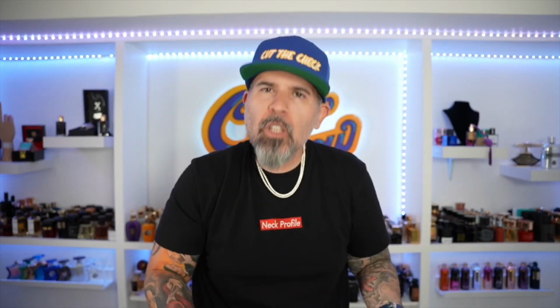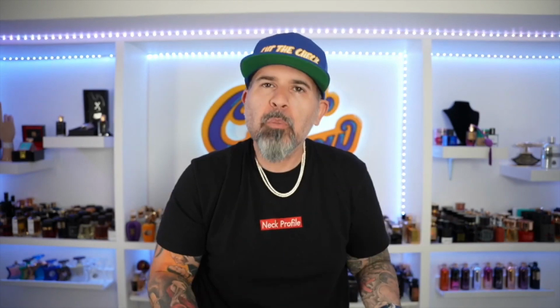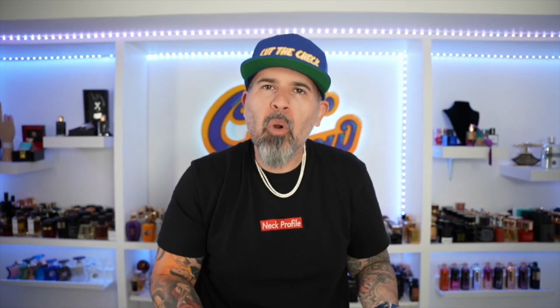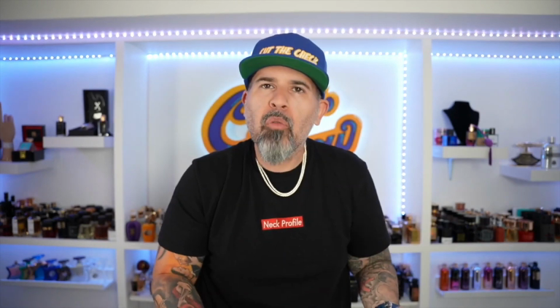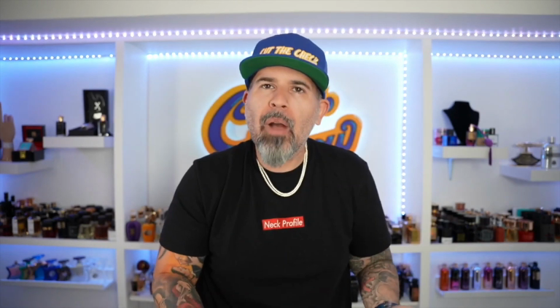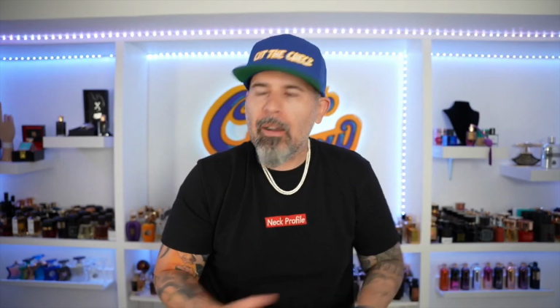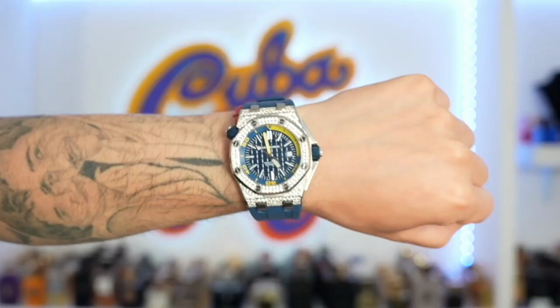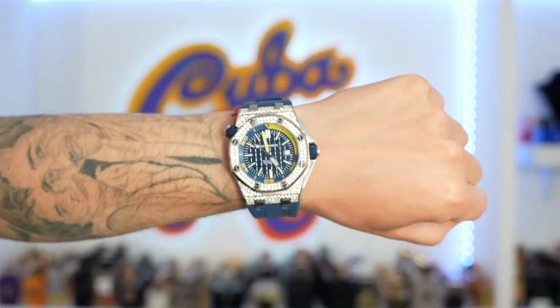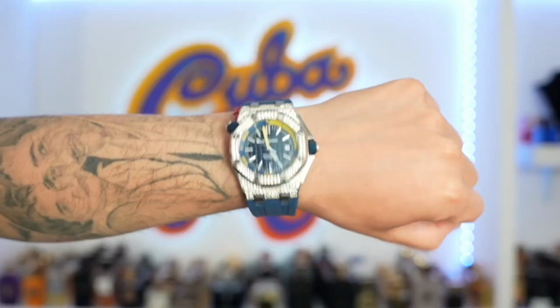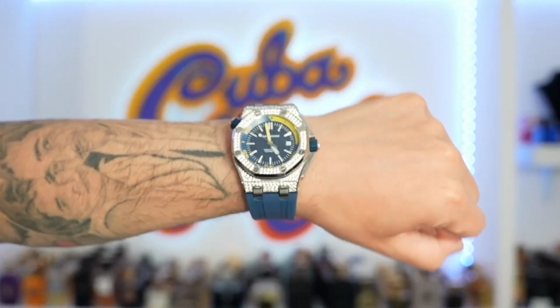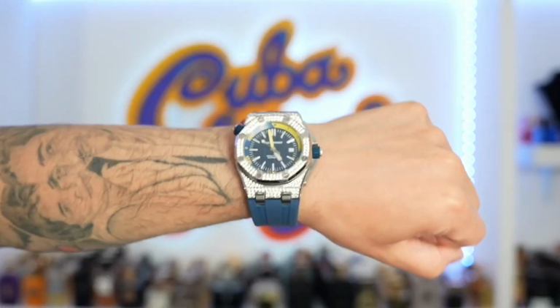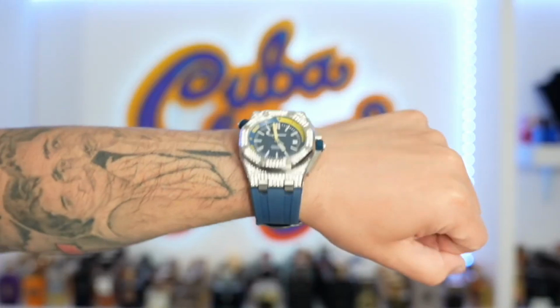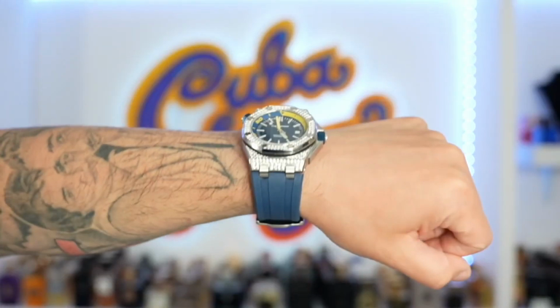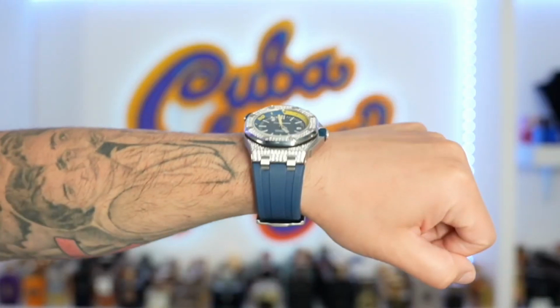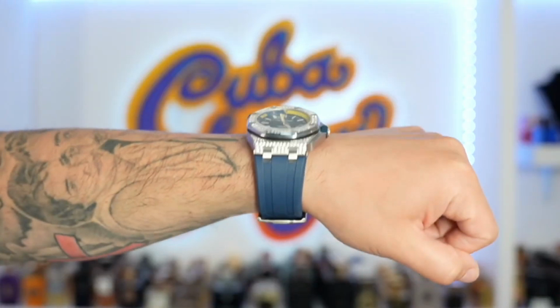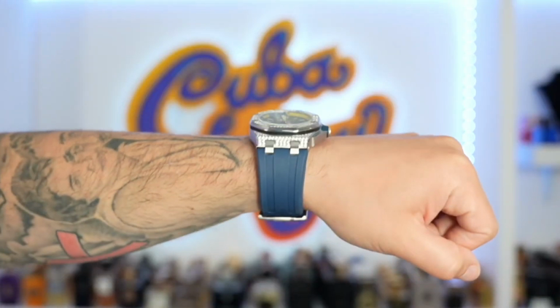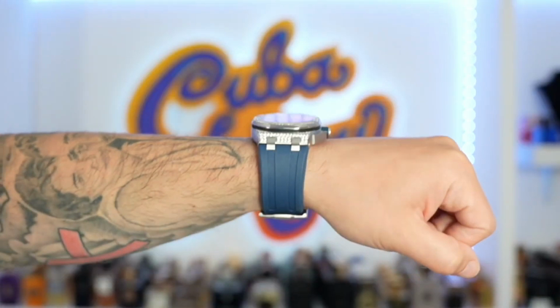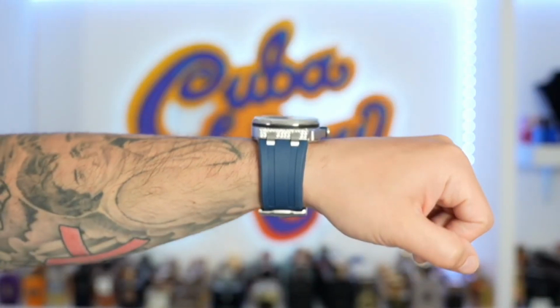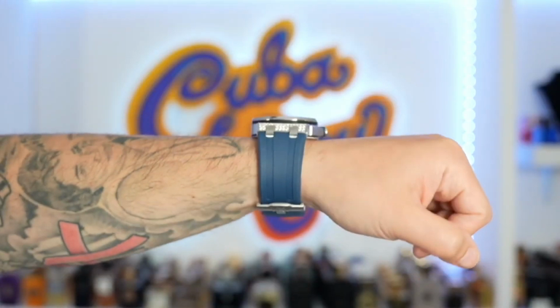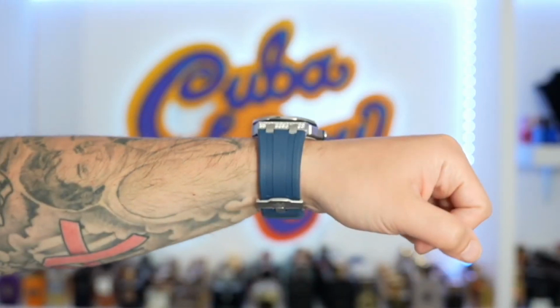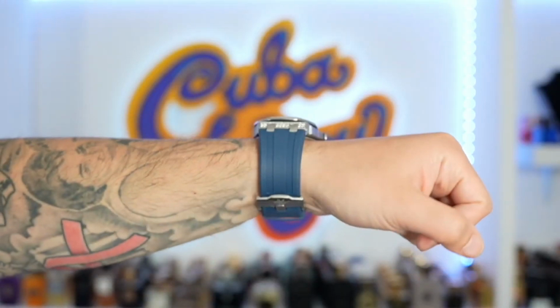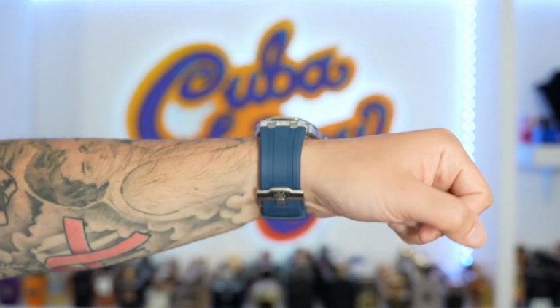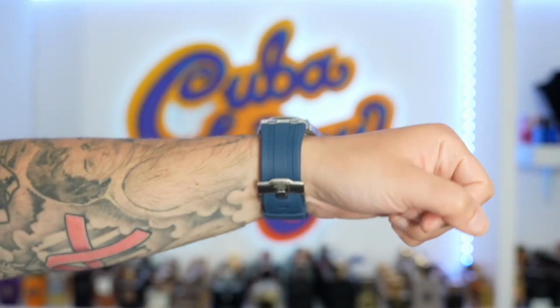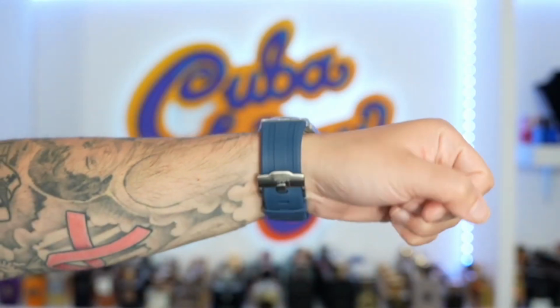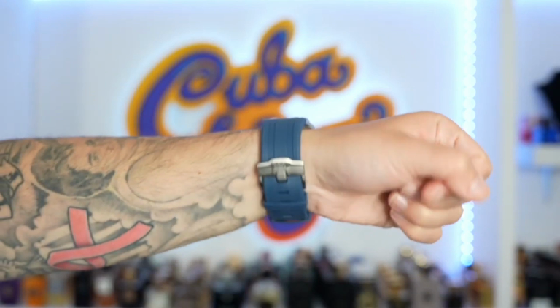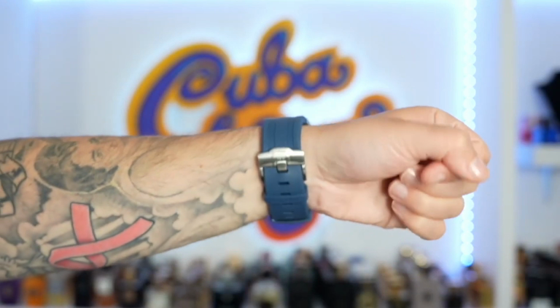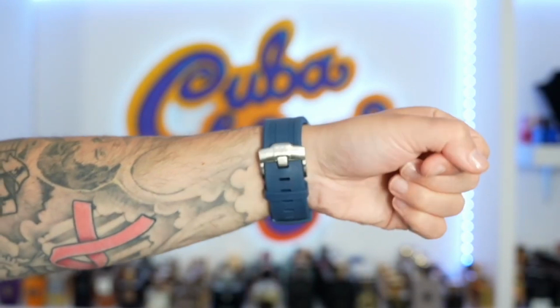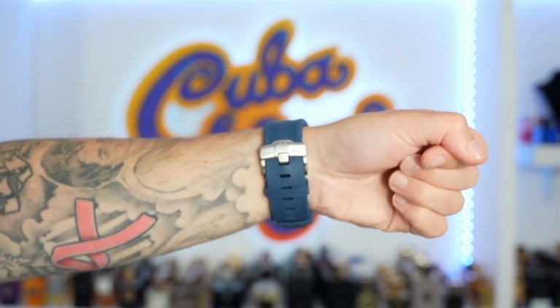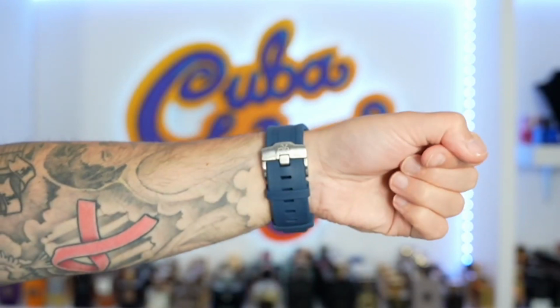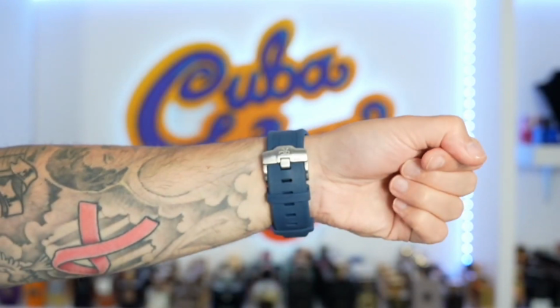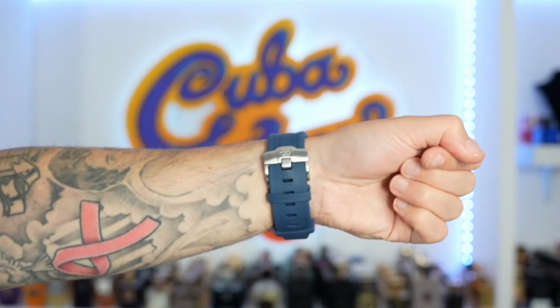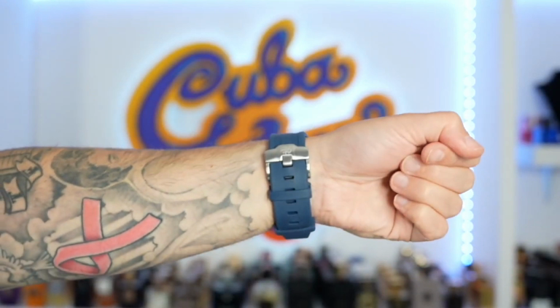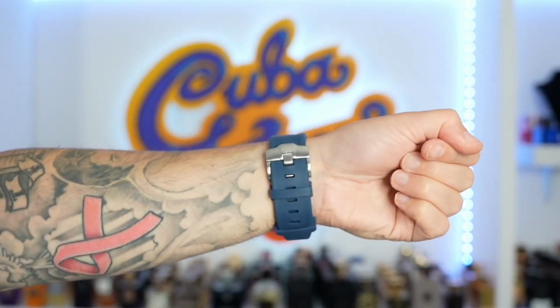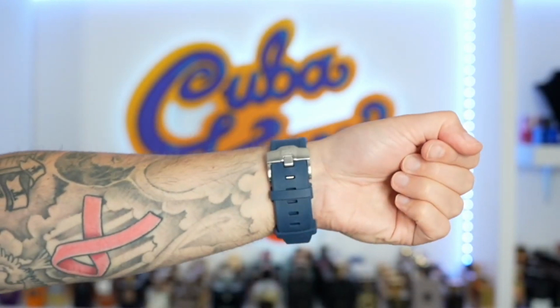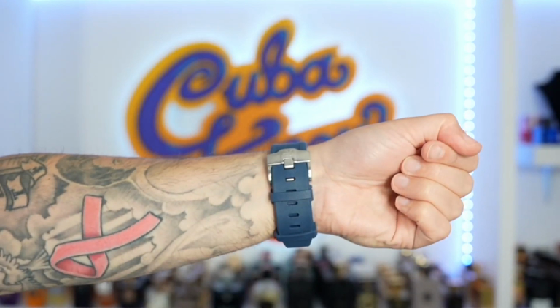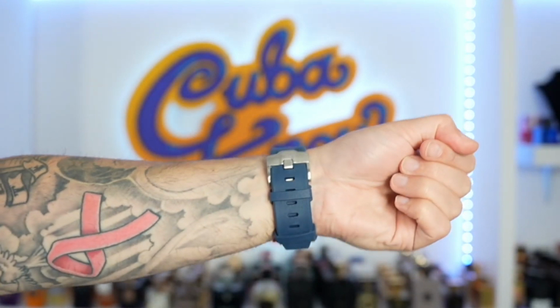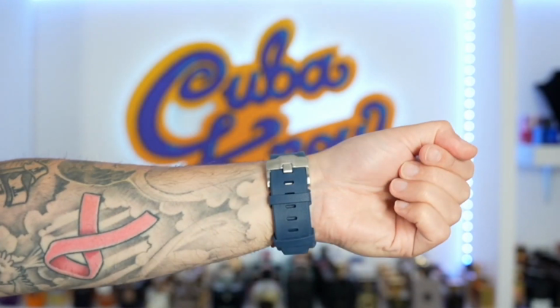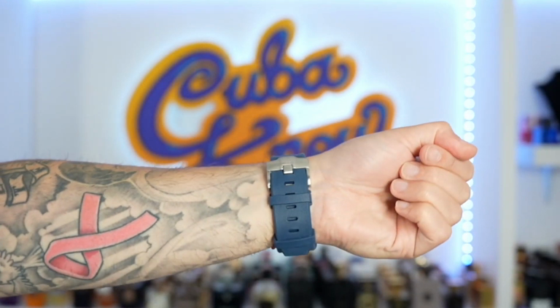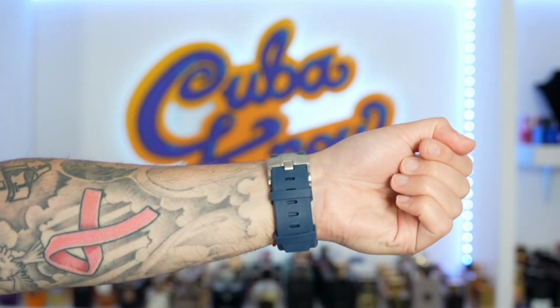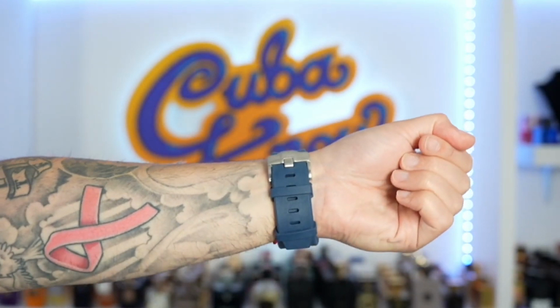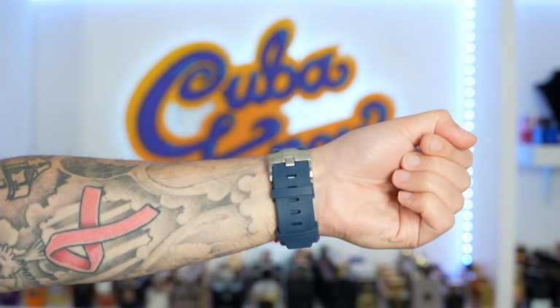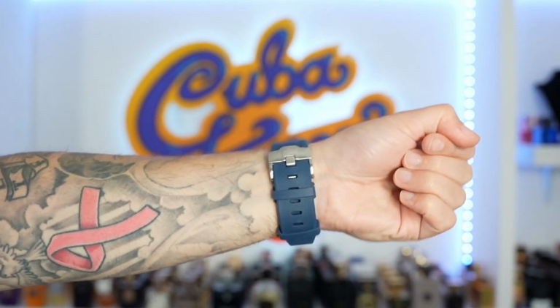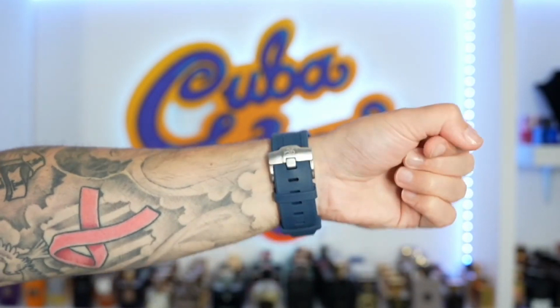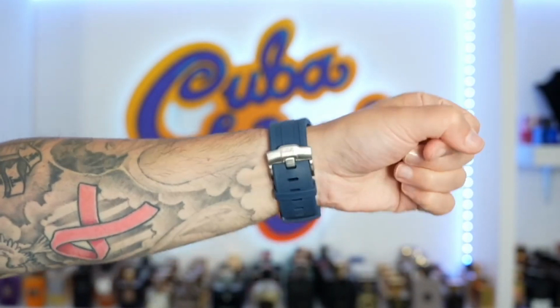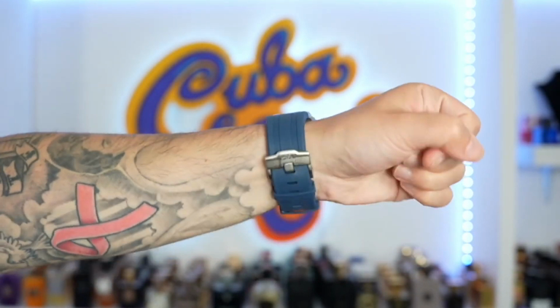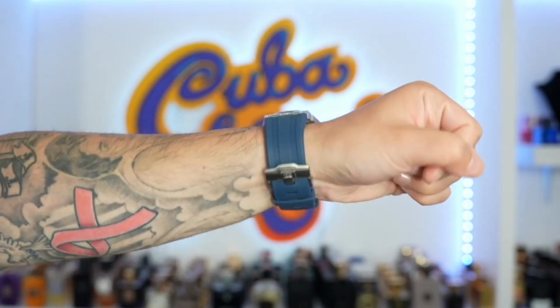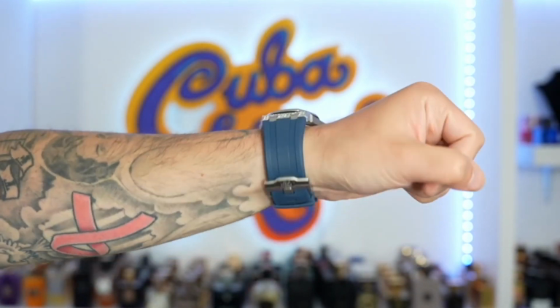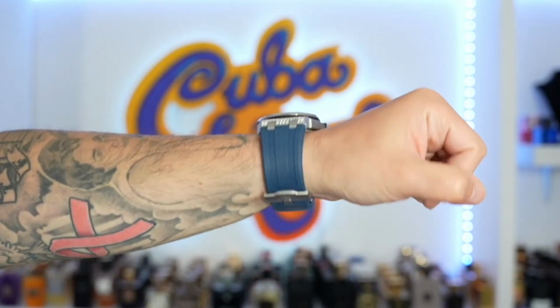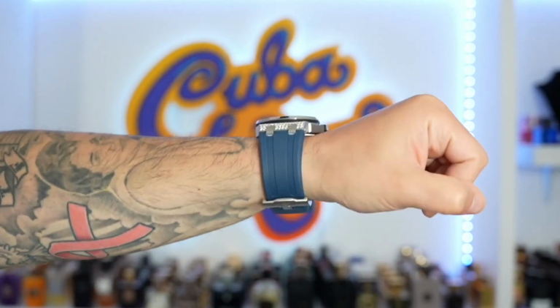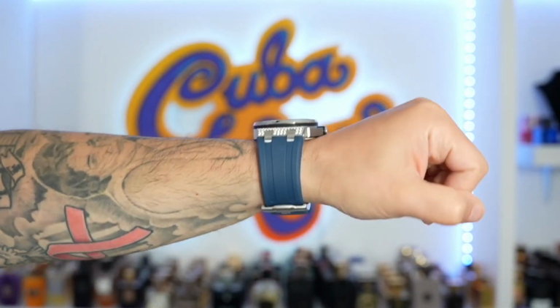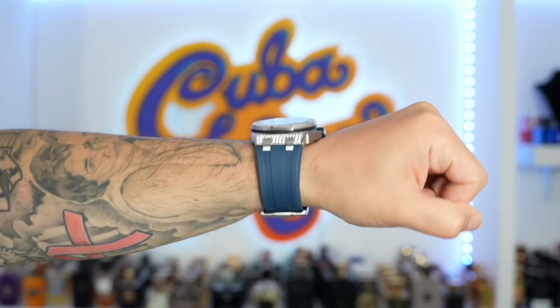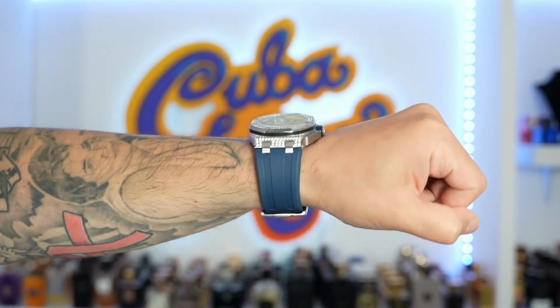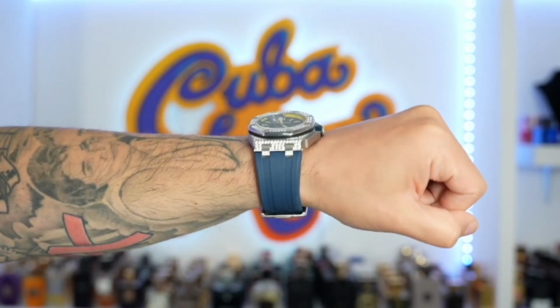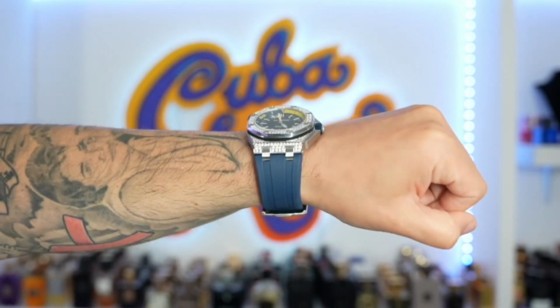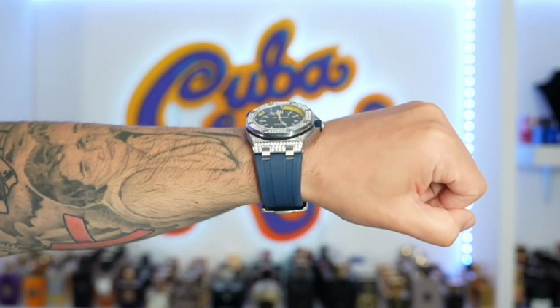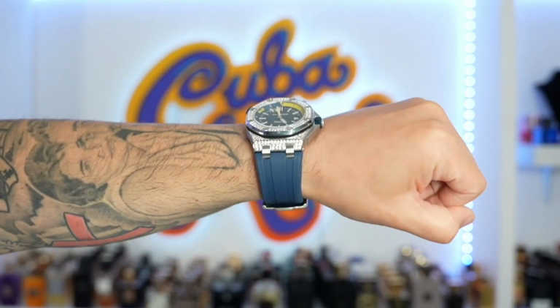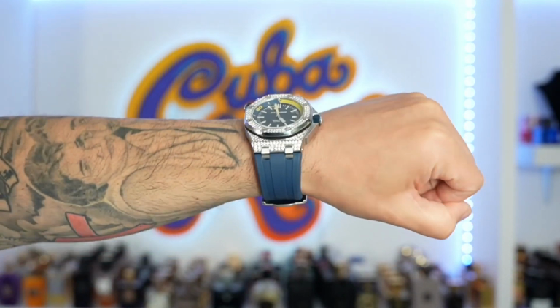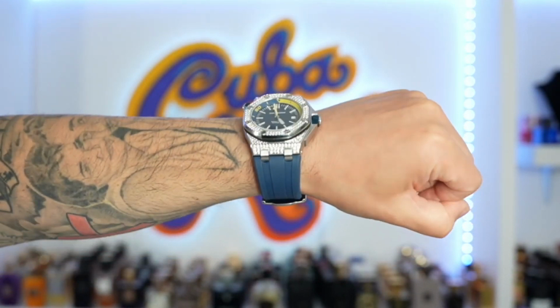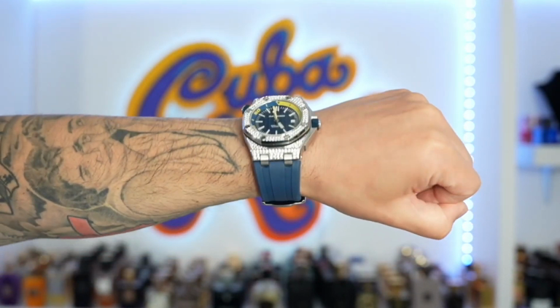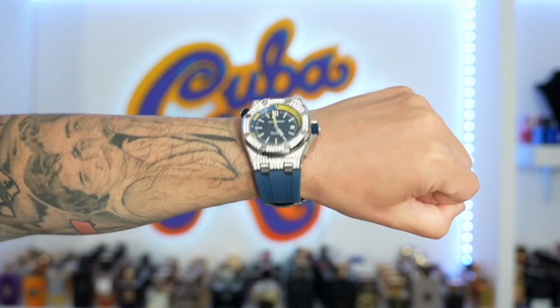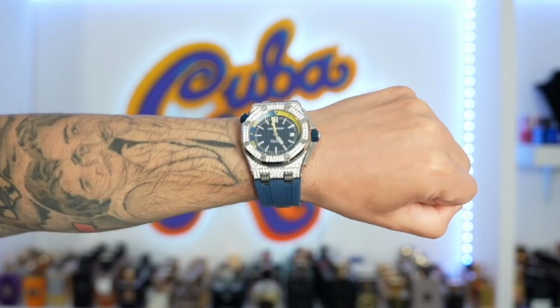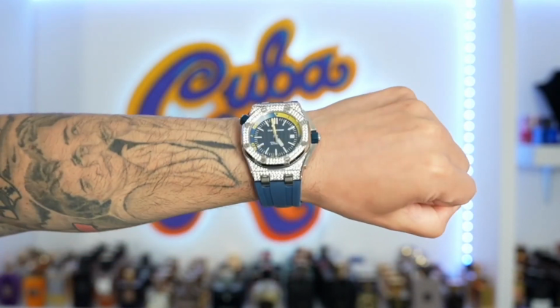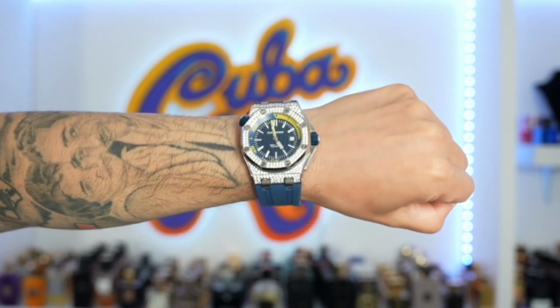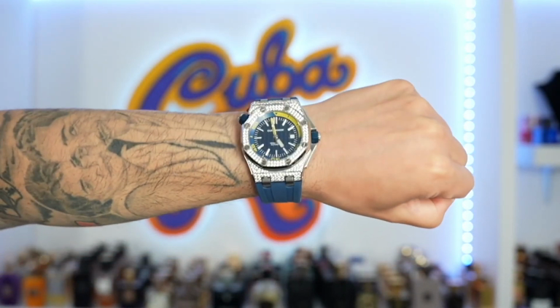Wrist profile. One, two, three, four. One, two, three, four, five.